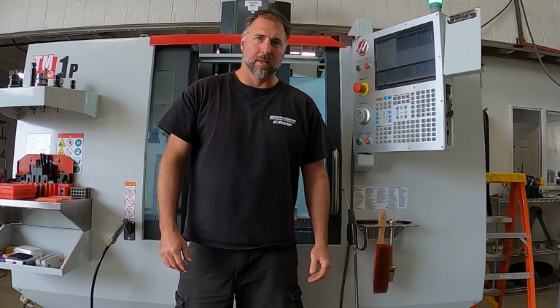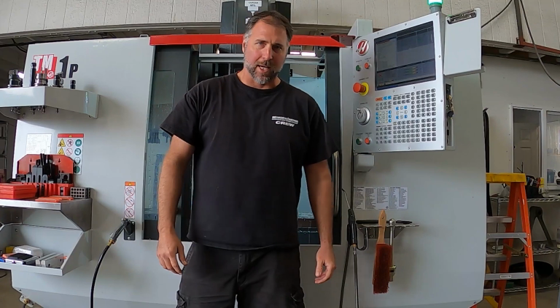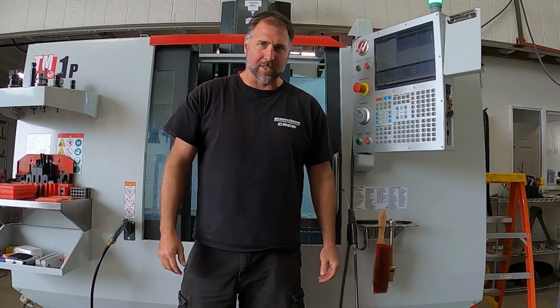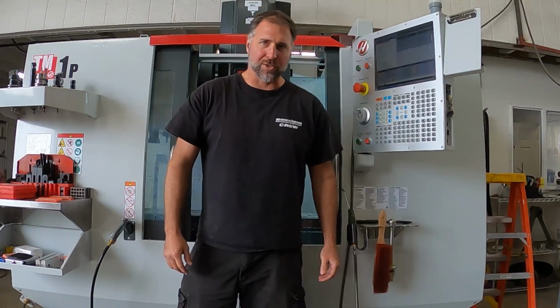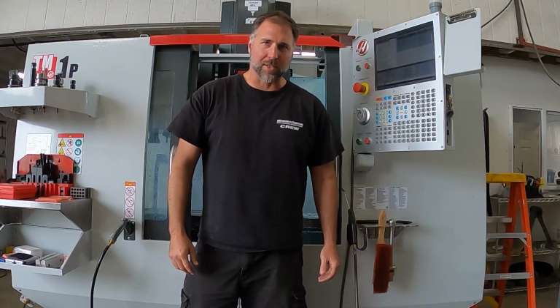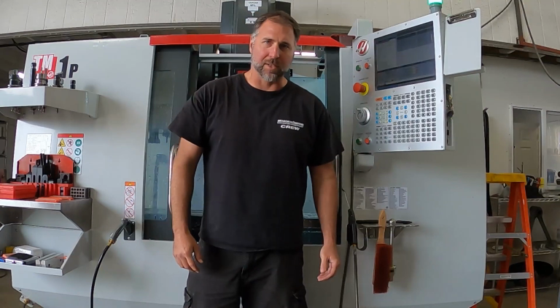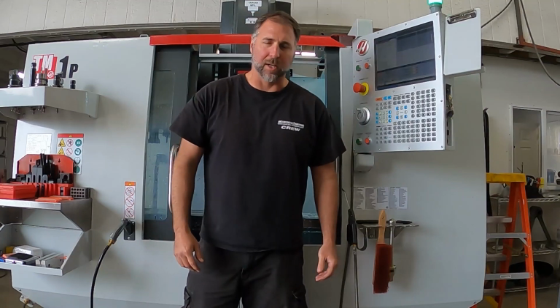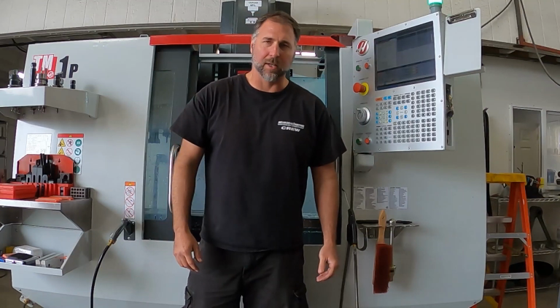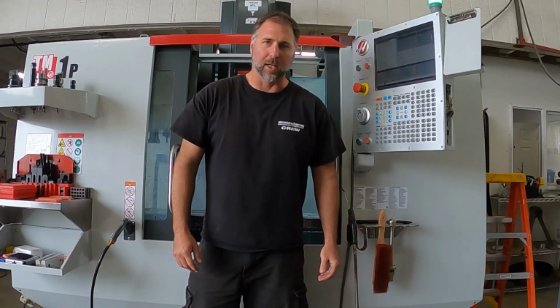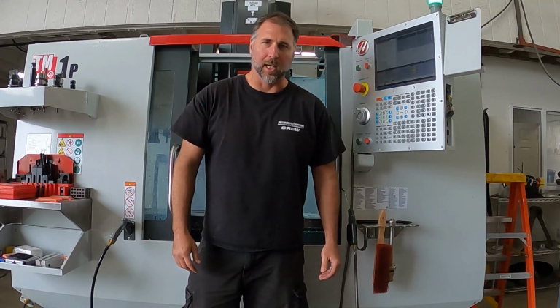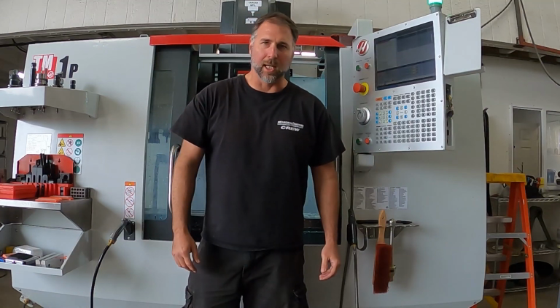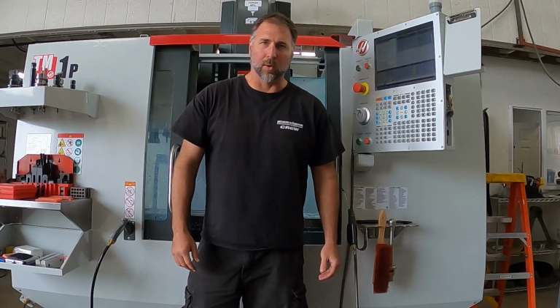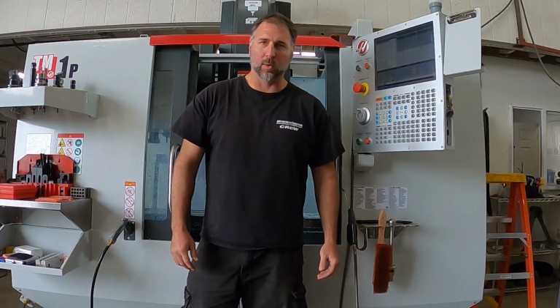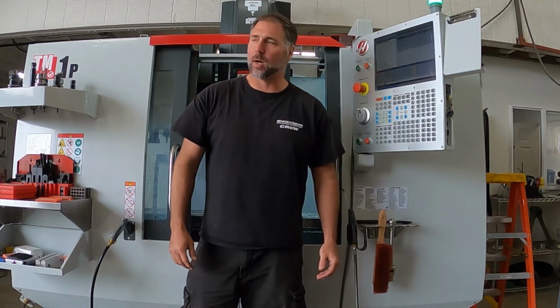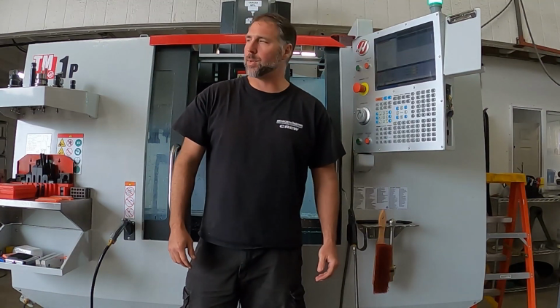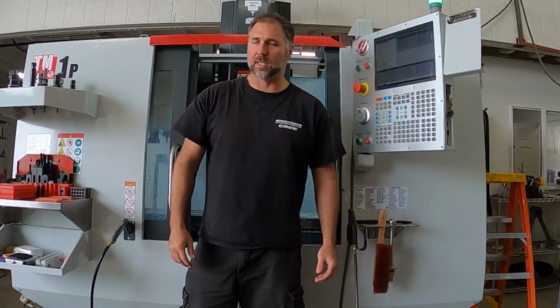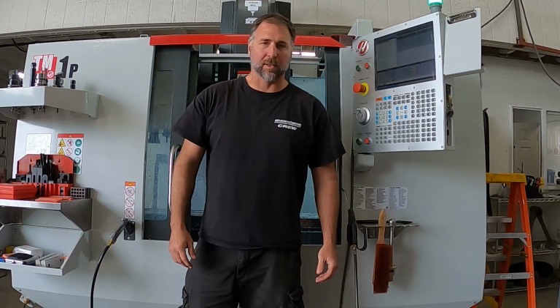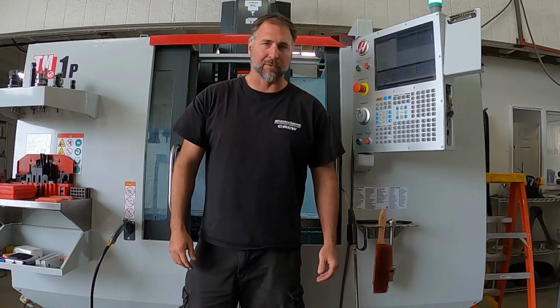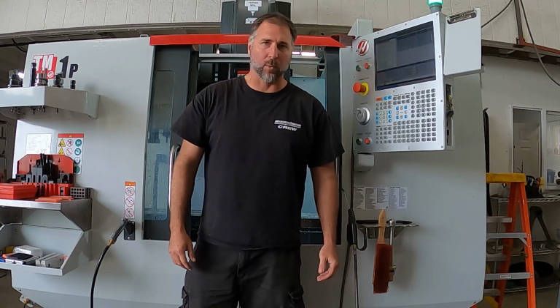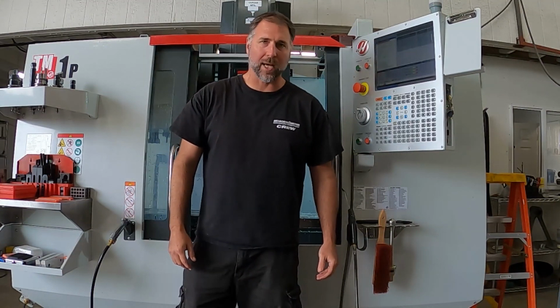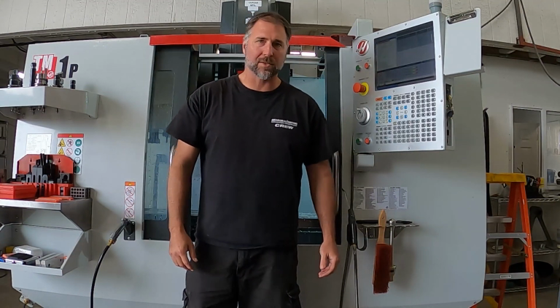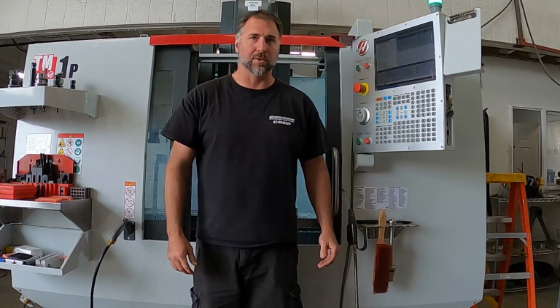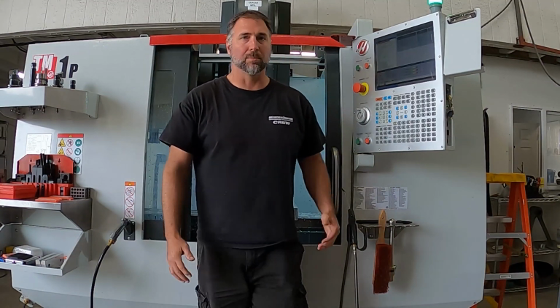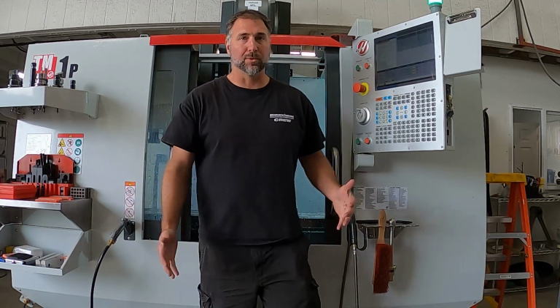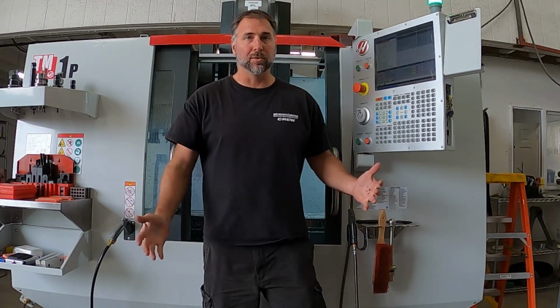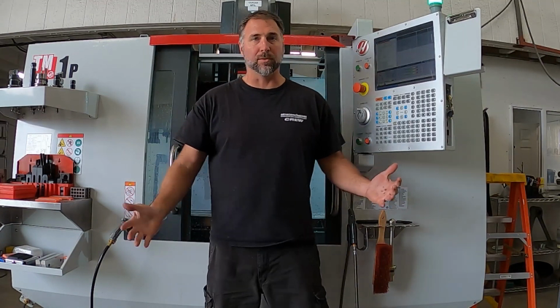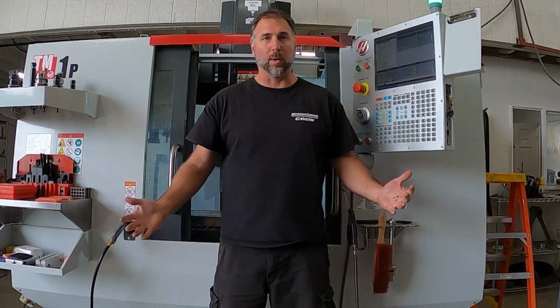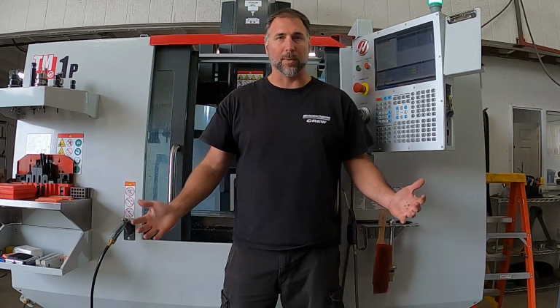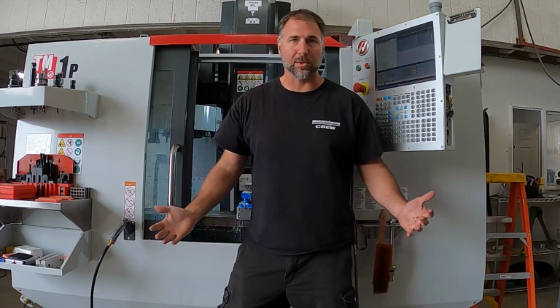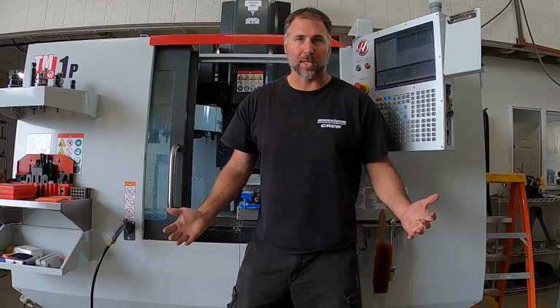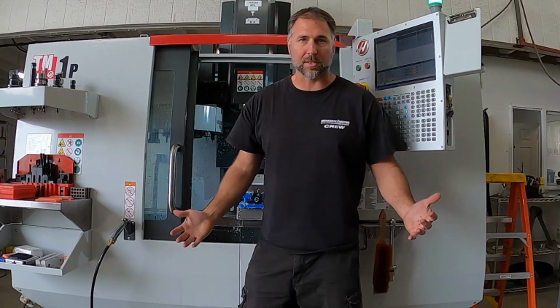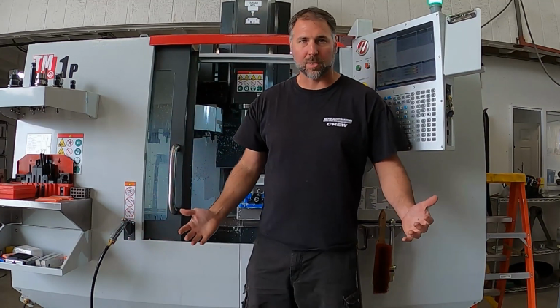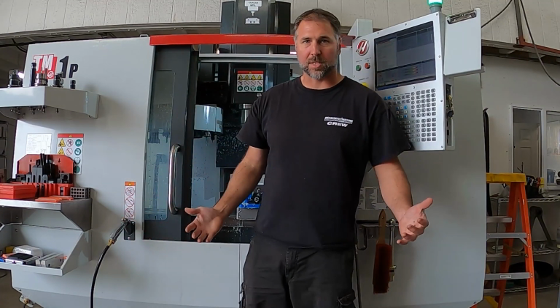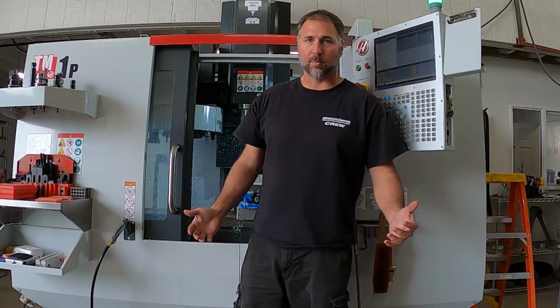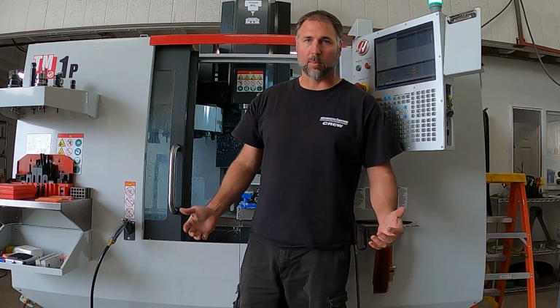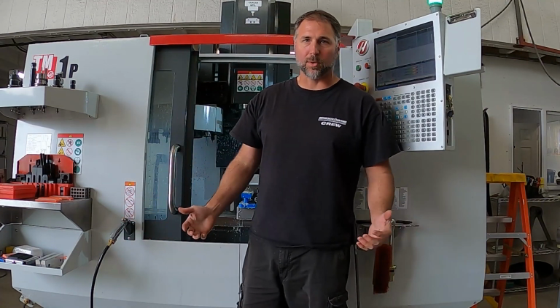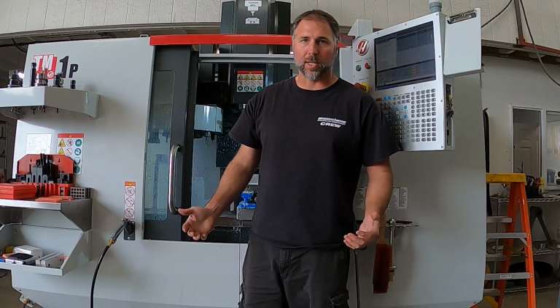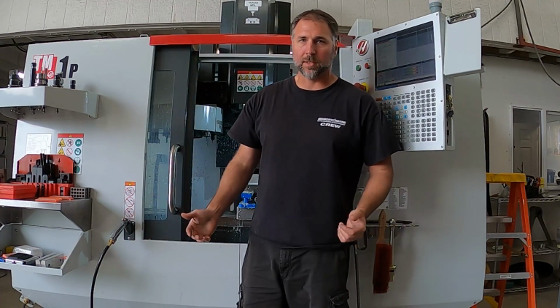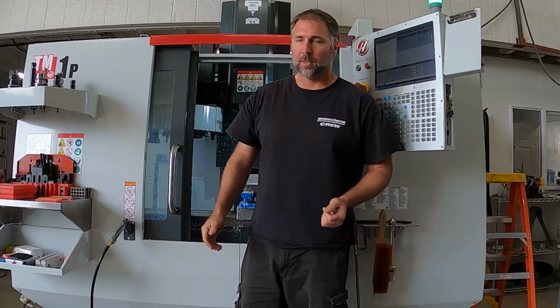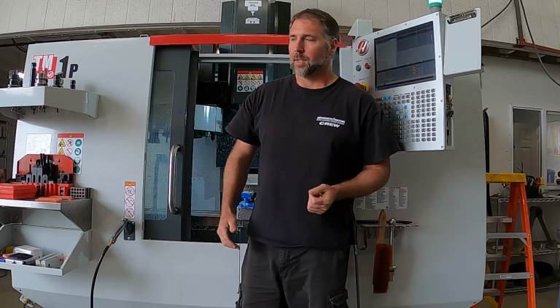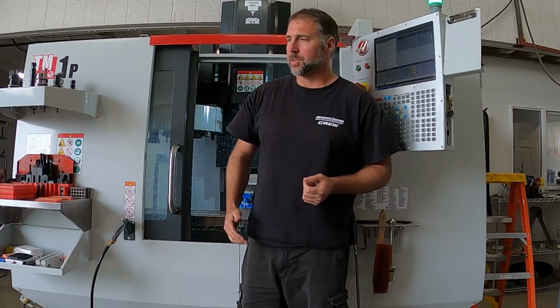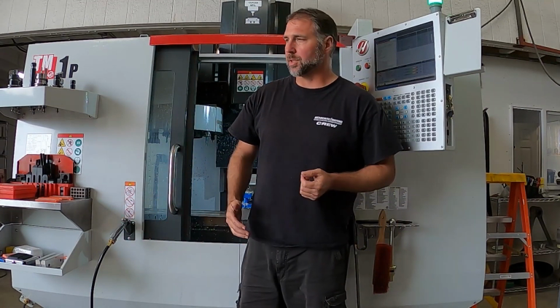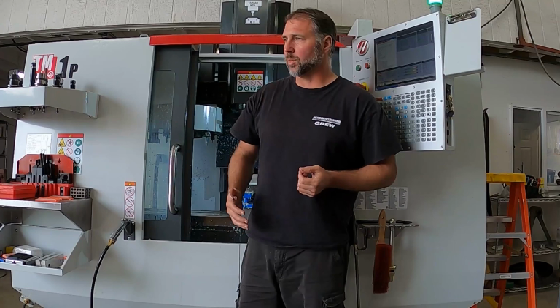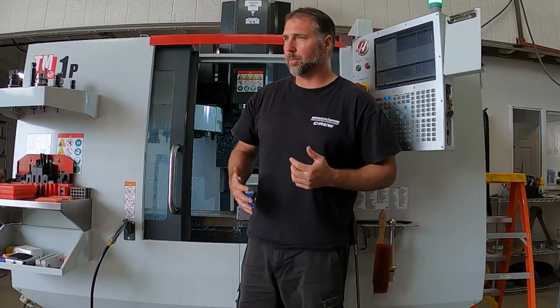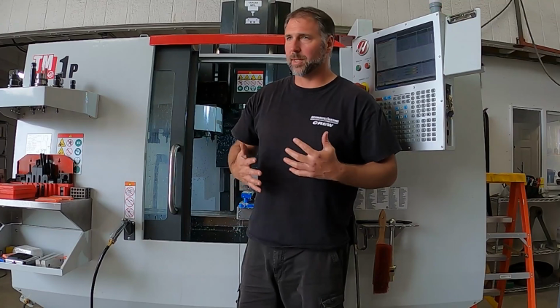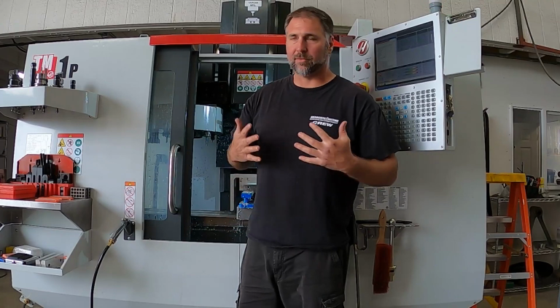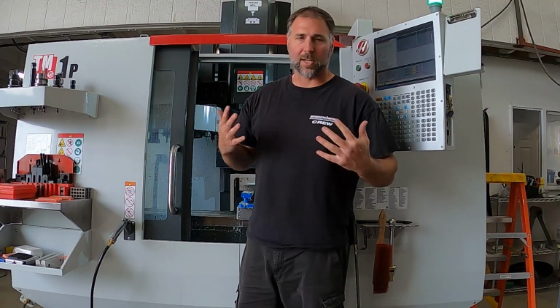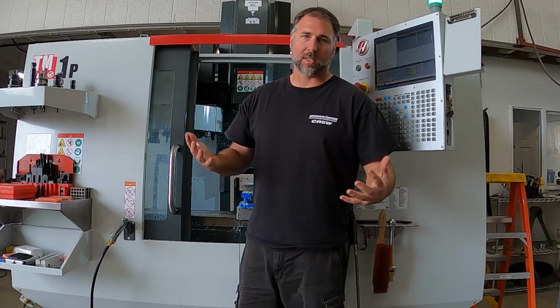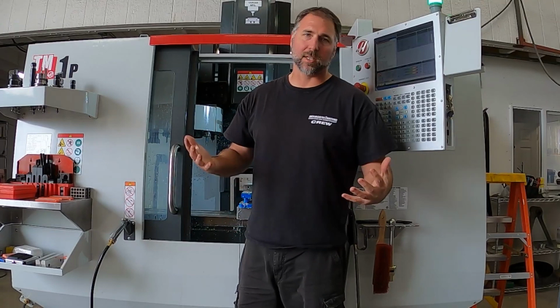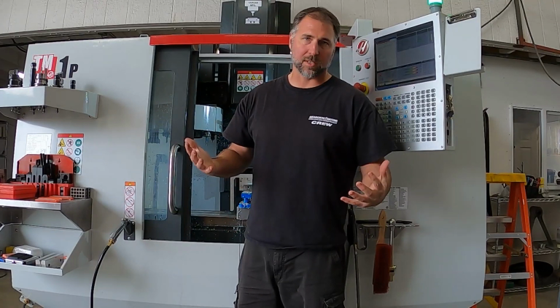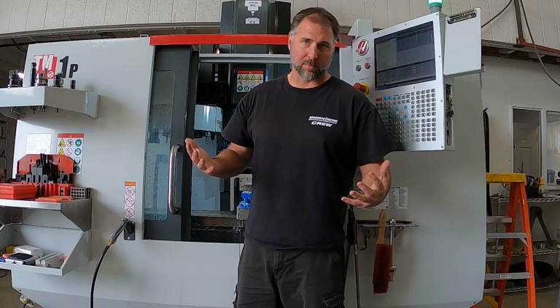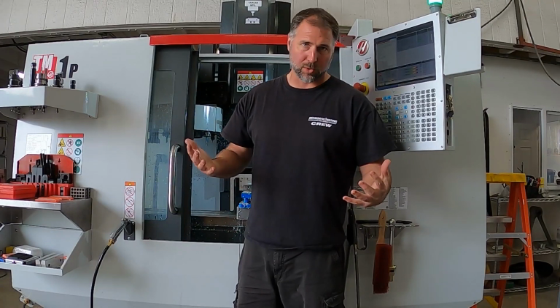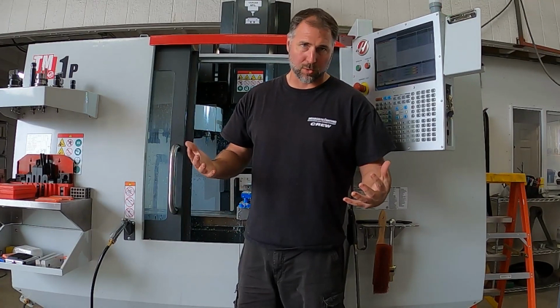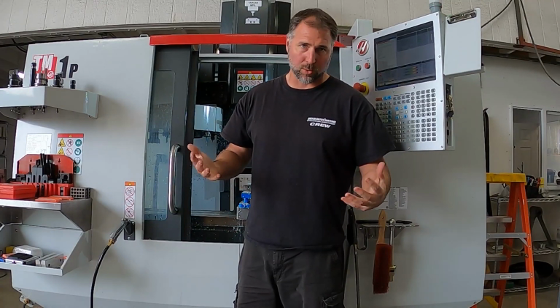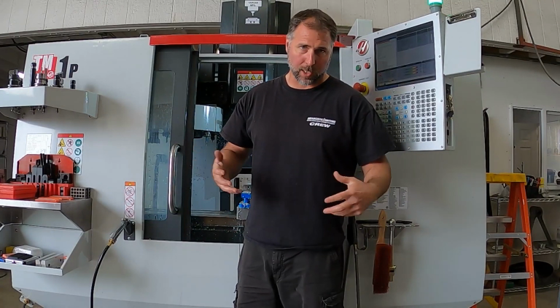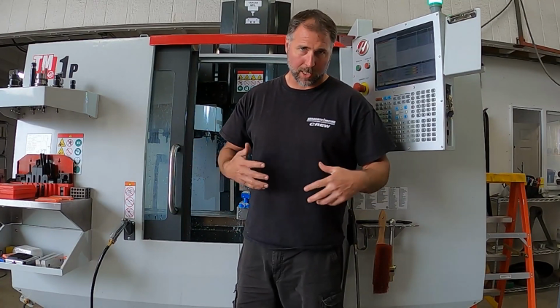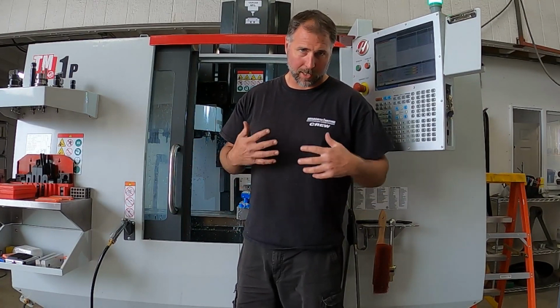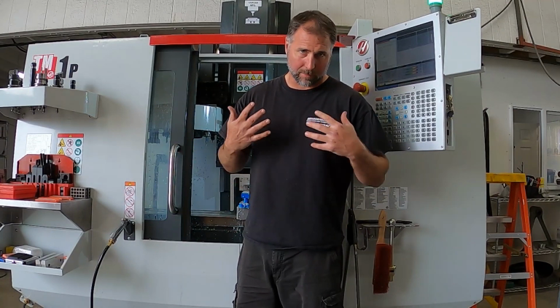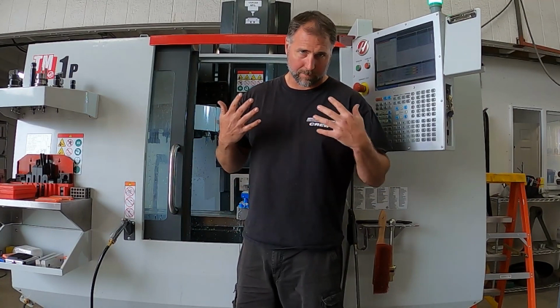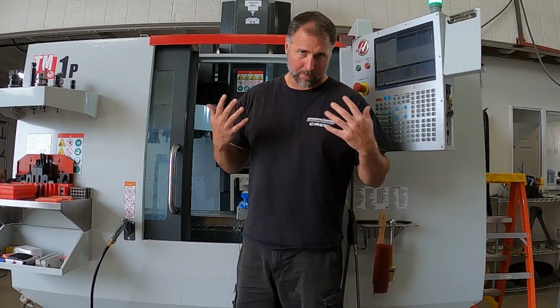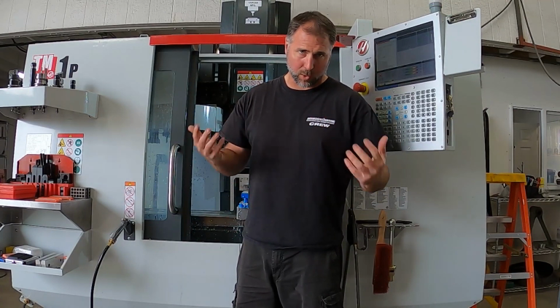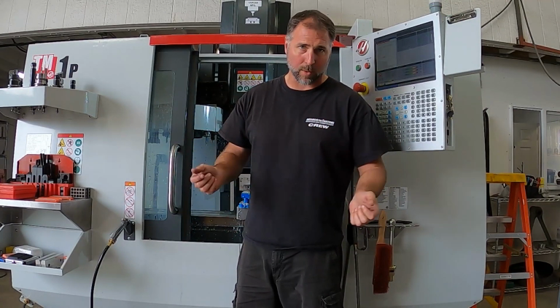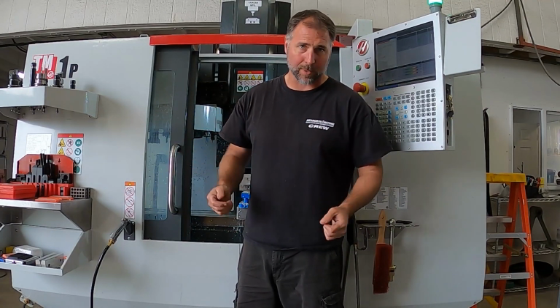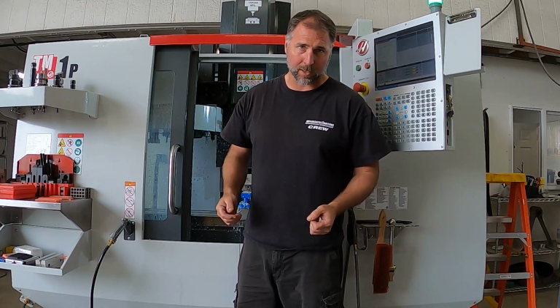Hey, it's Justin here. We're always looking for ways to improve the way we do things here at Seaboard Marine, so we've been investing in some new equipment.